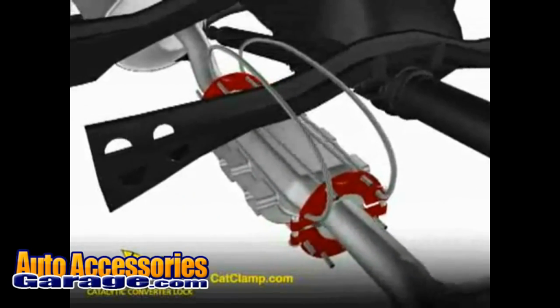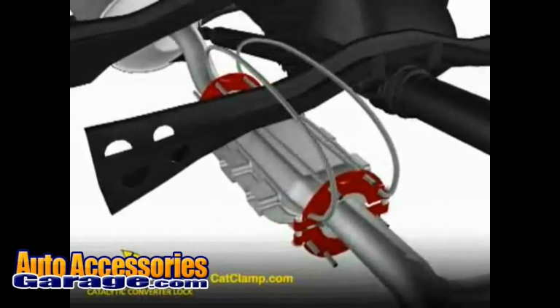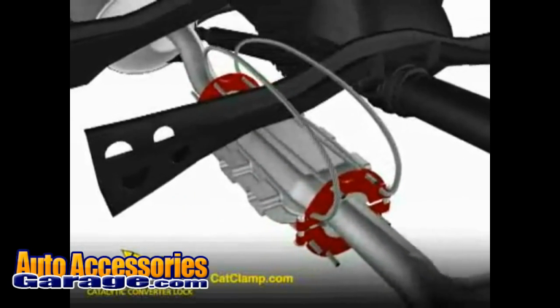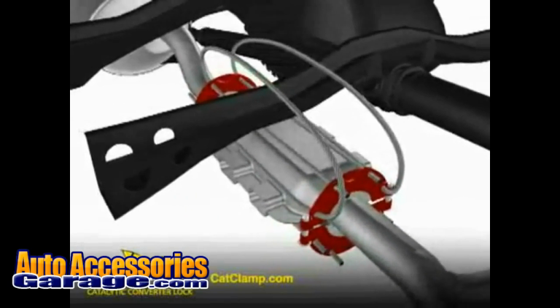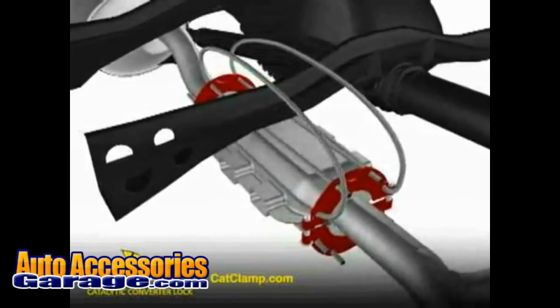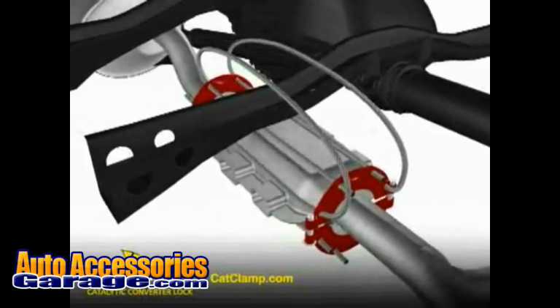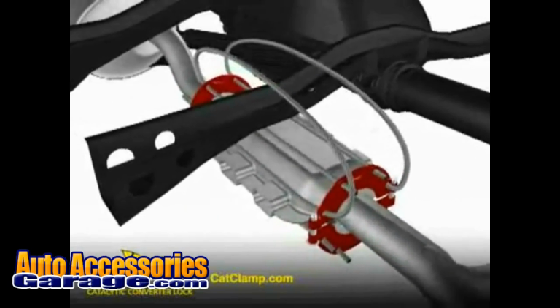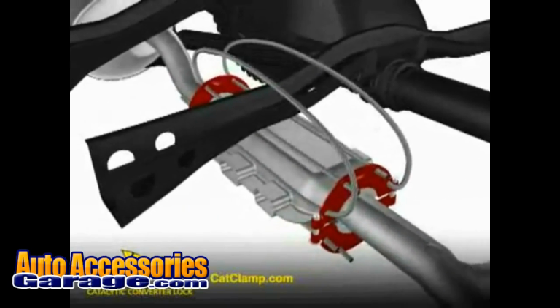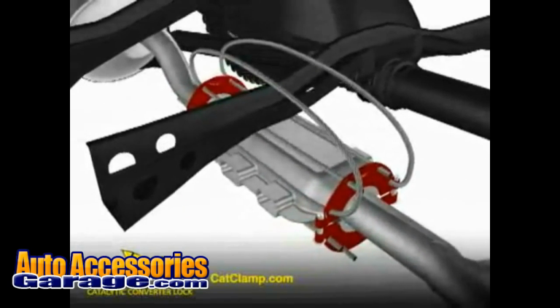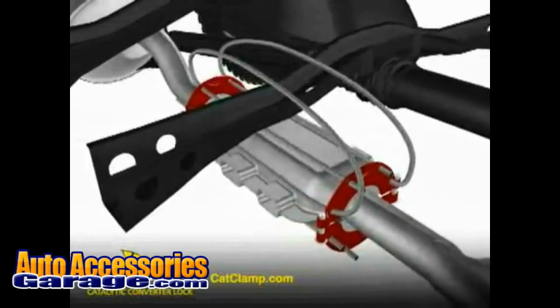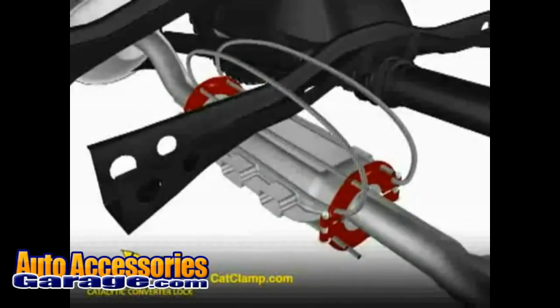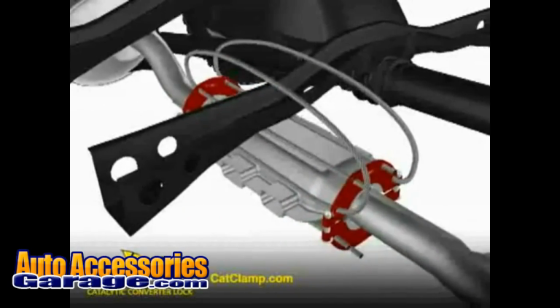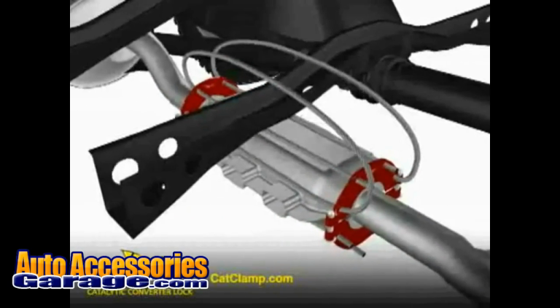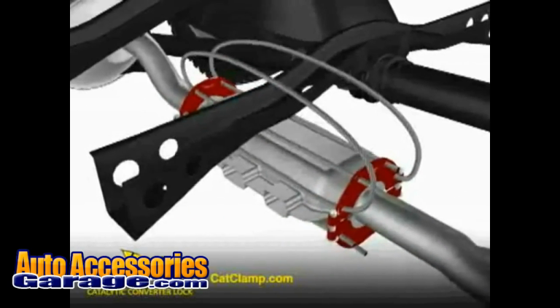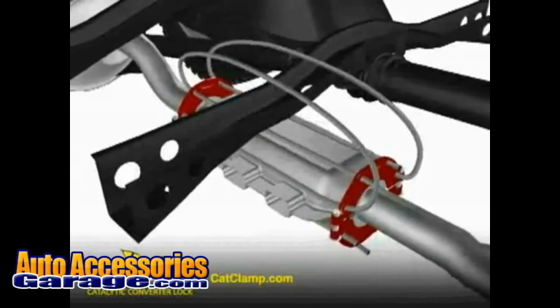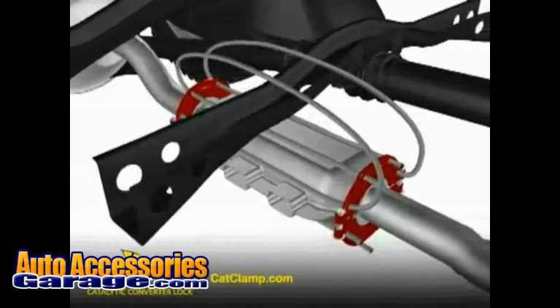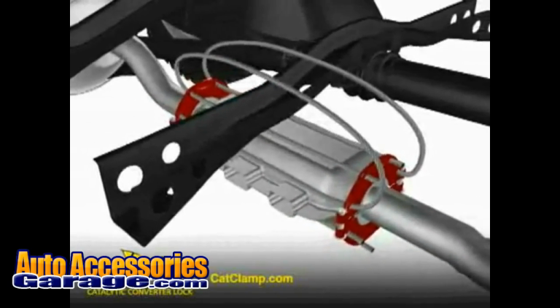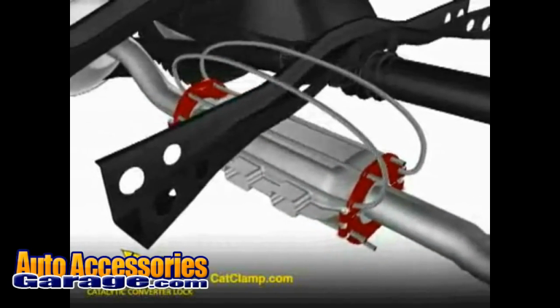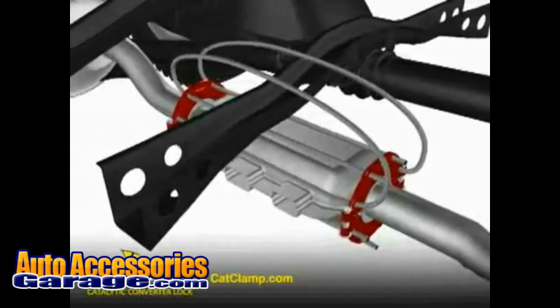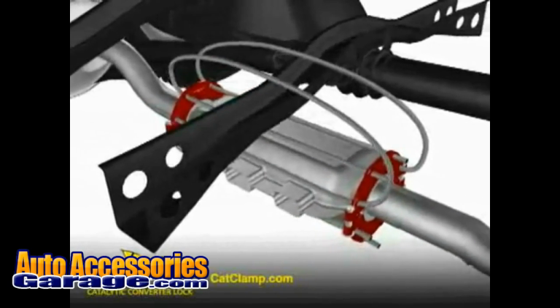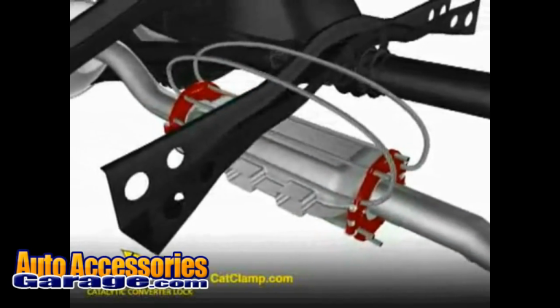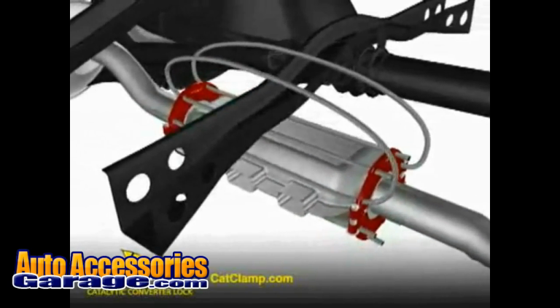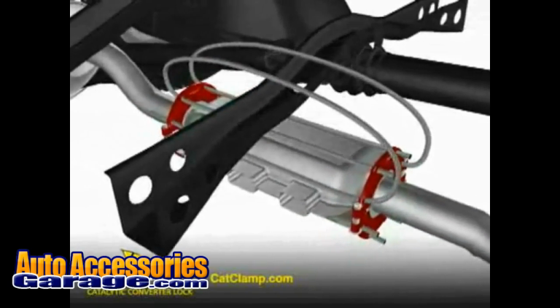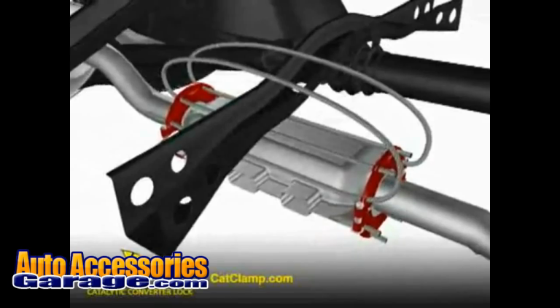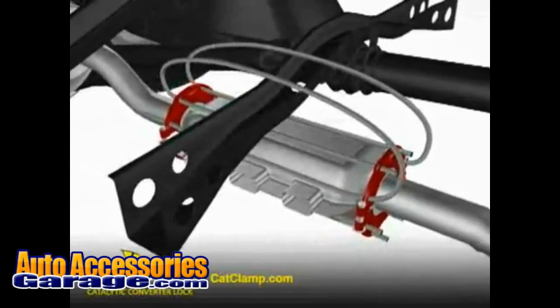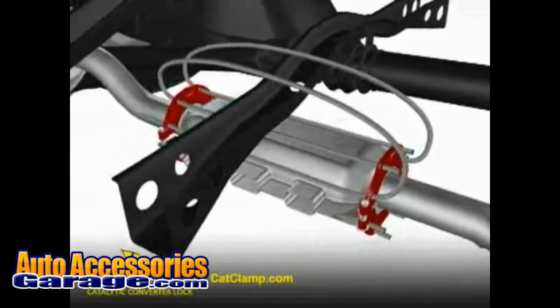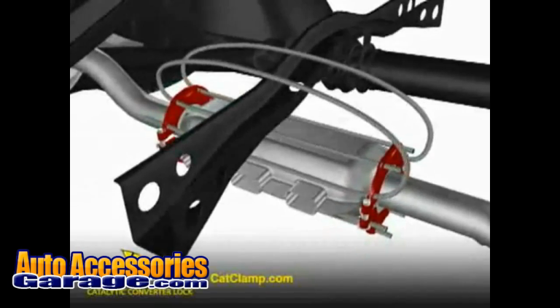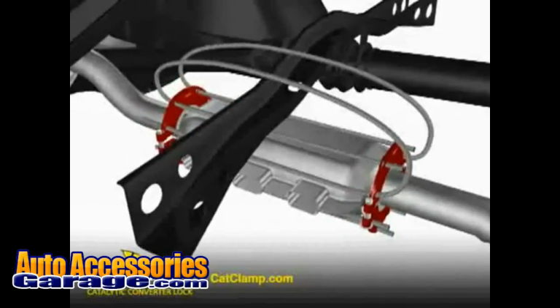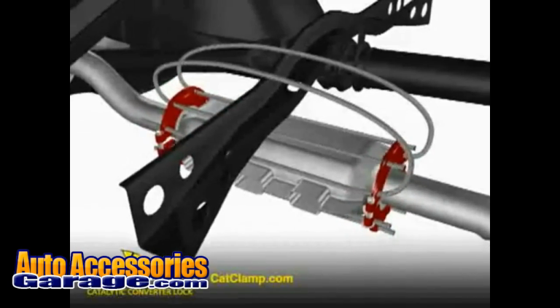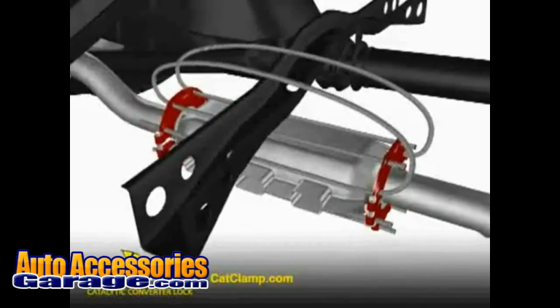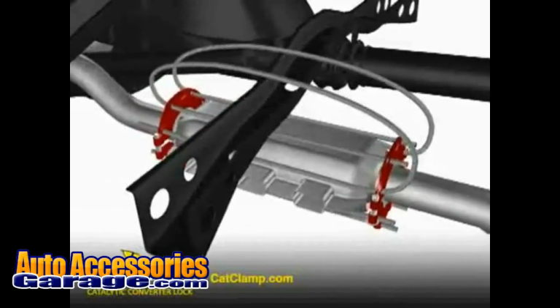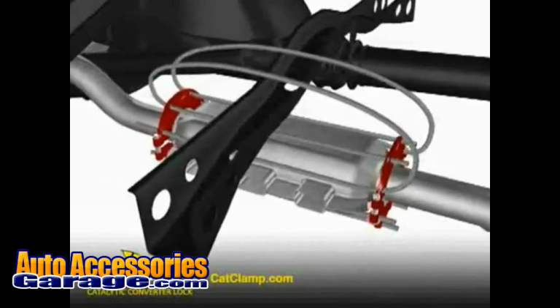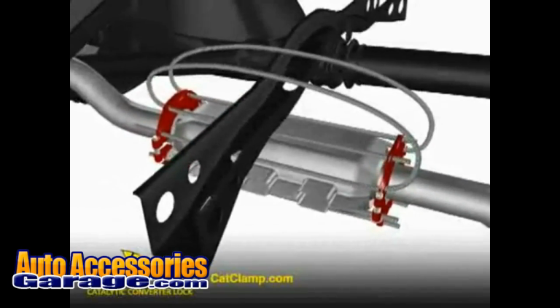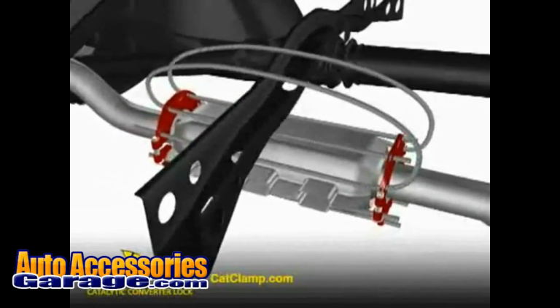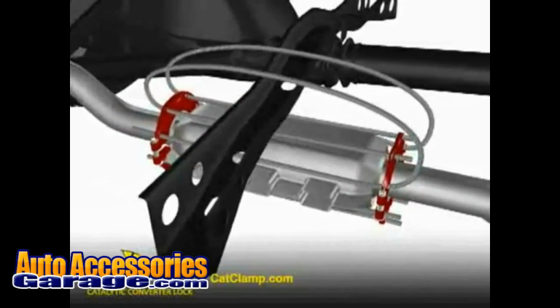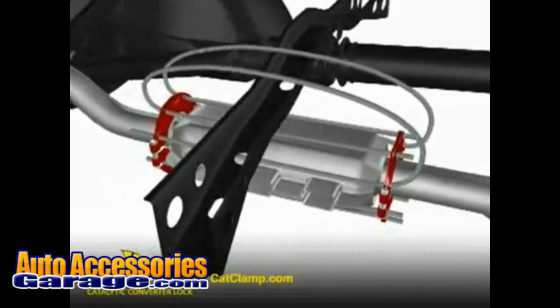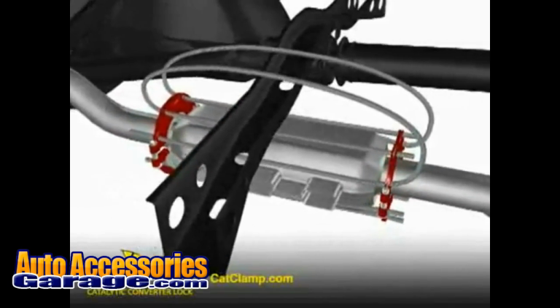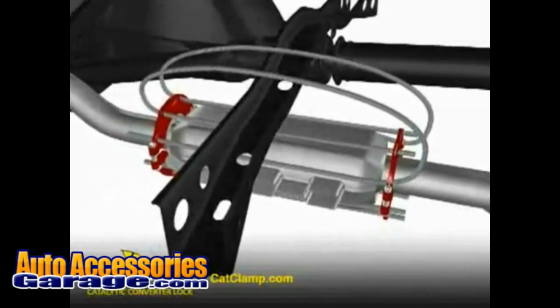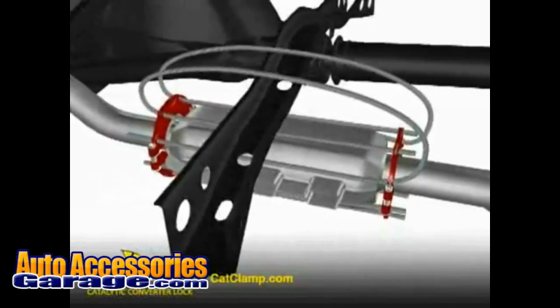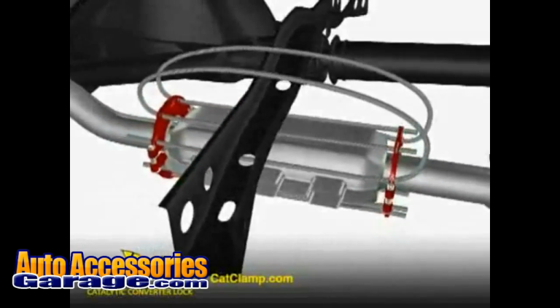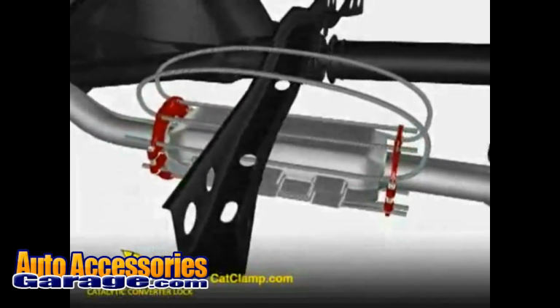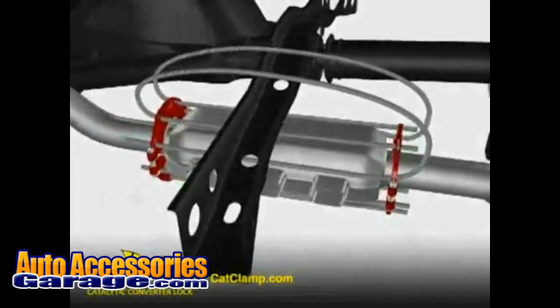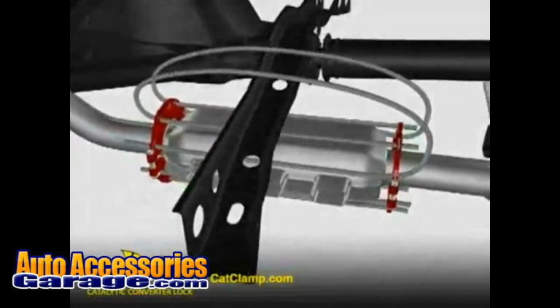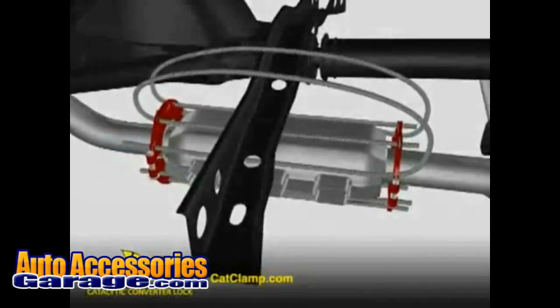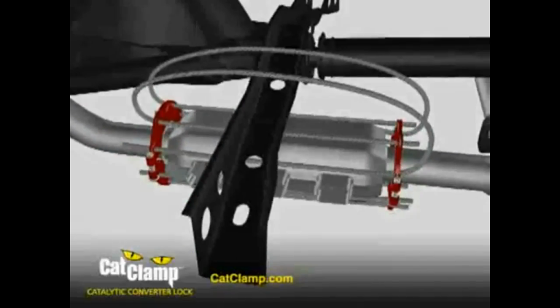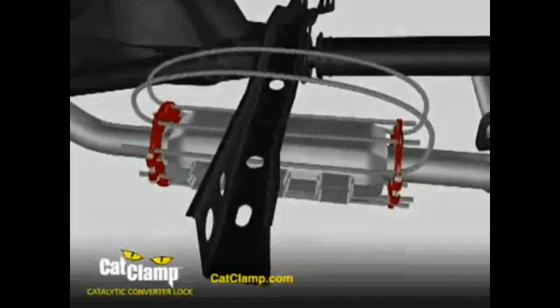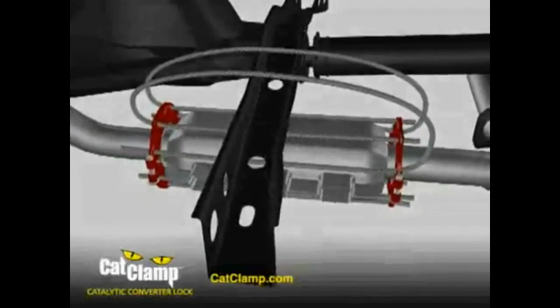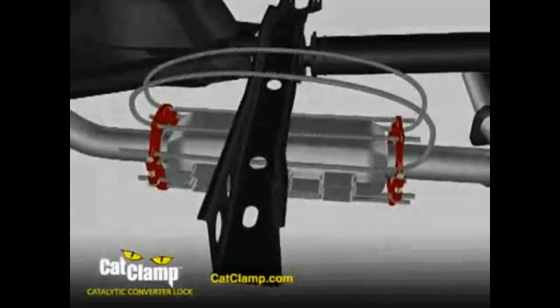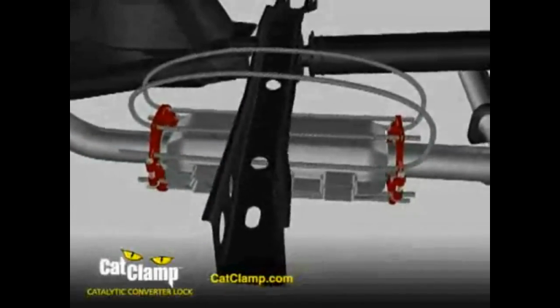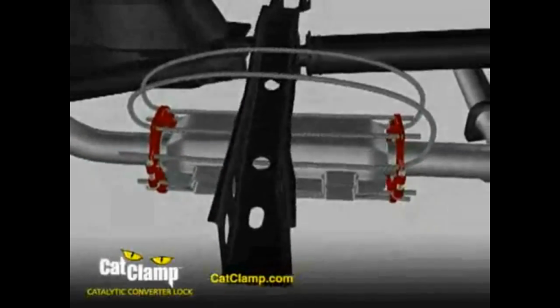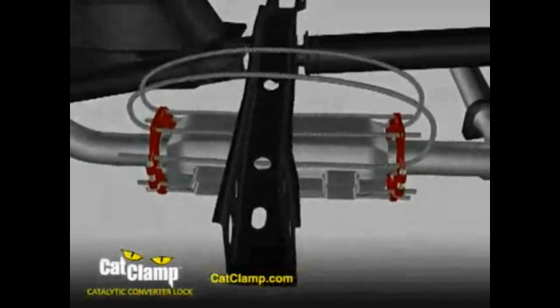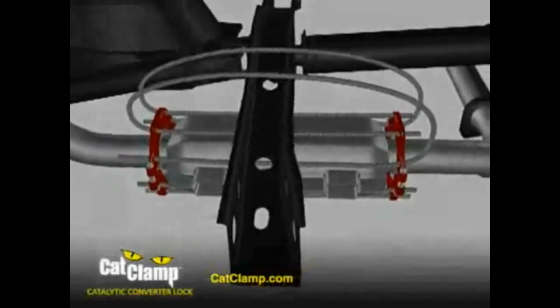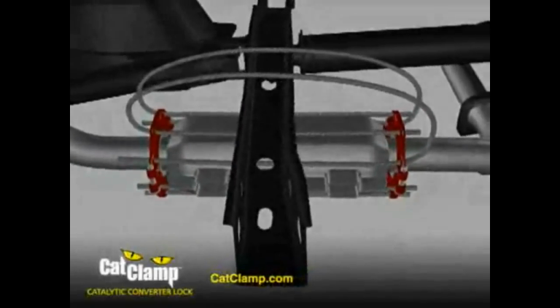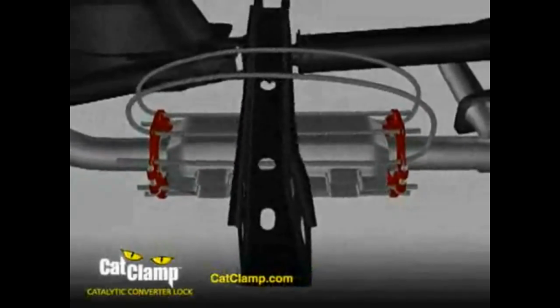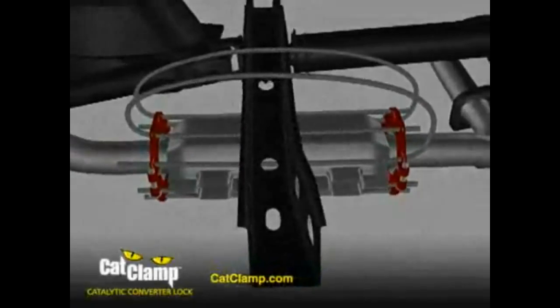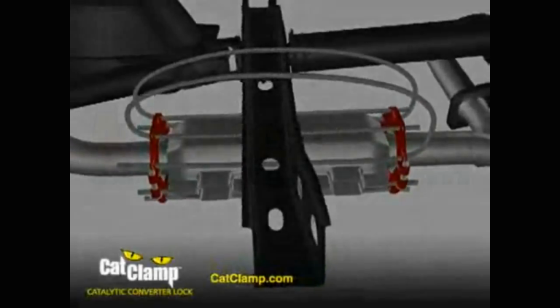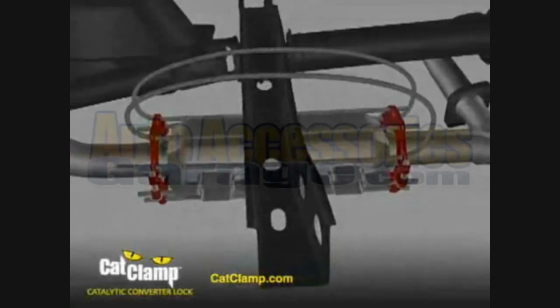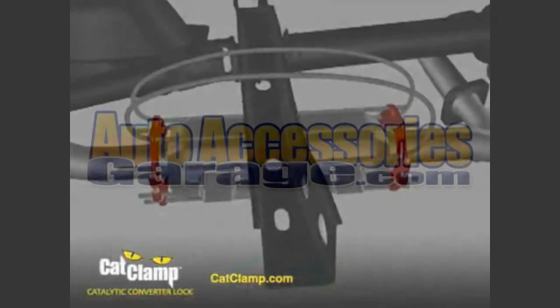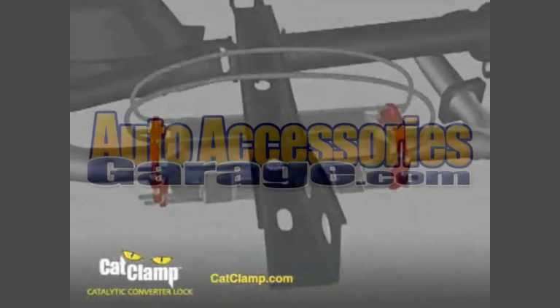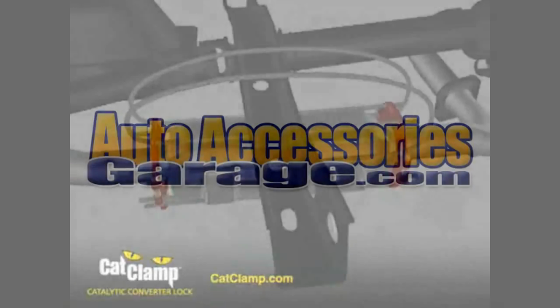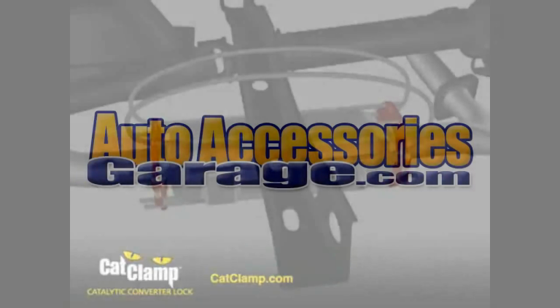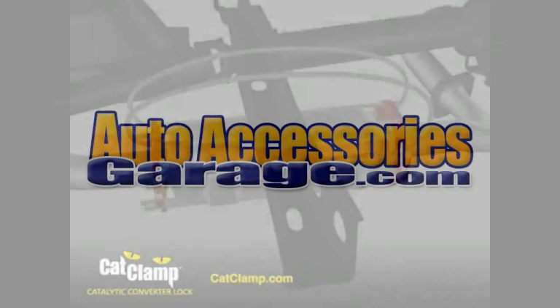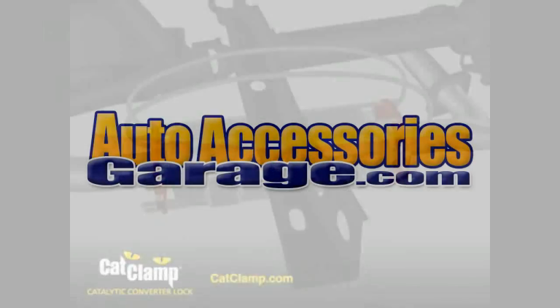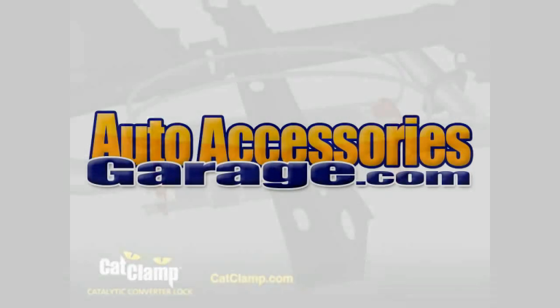The Cat Clamp's patent-pending open cage design accommodates all size and shape converters and allows damaging heat to dissipate away from the converter.